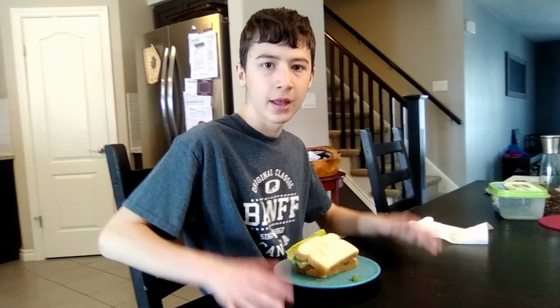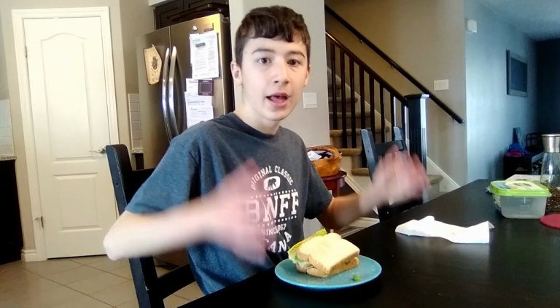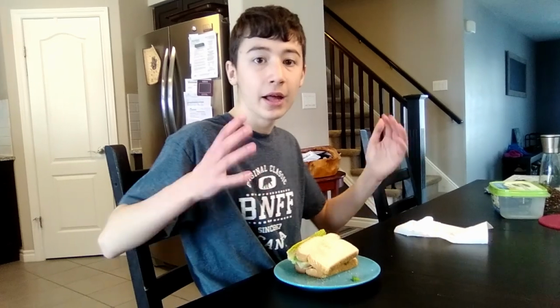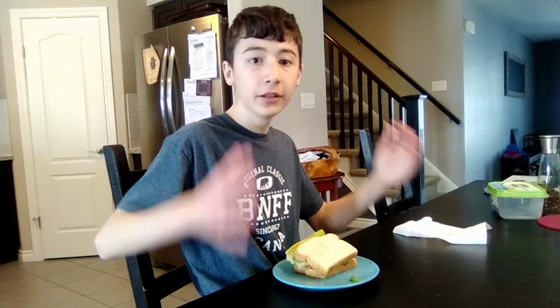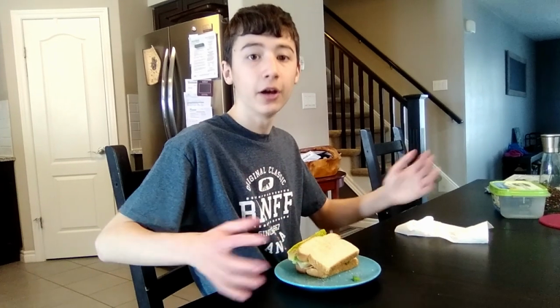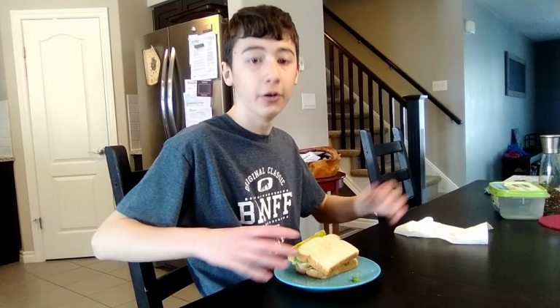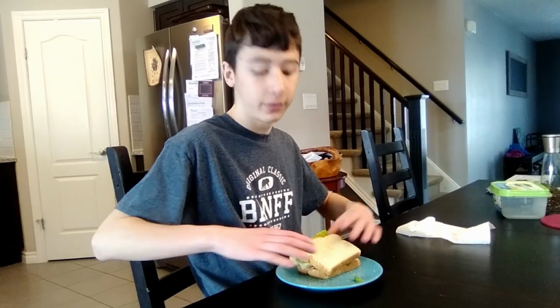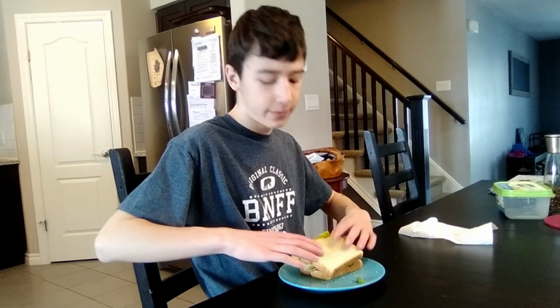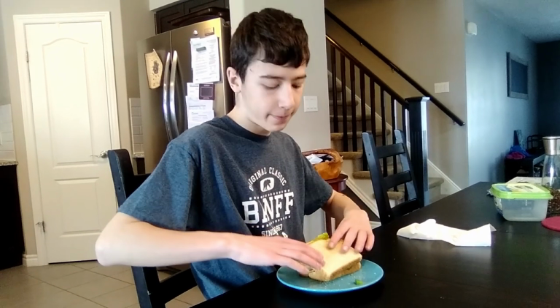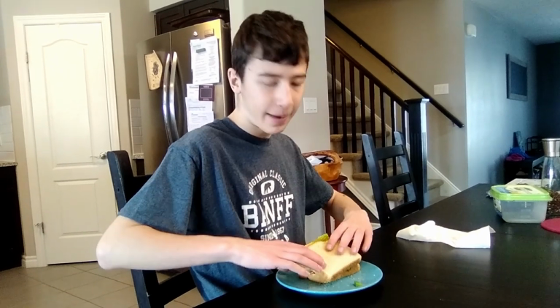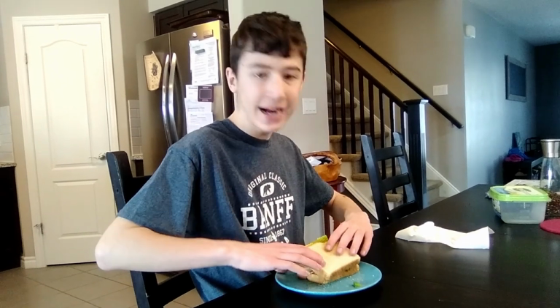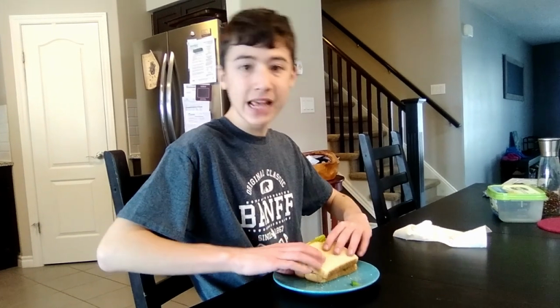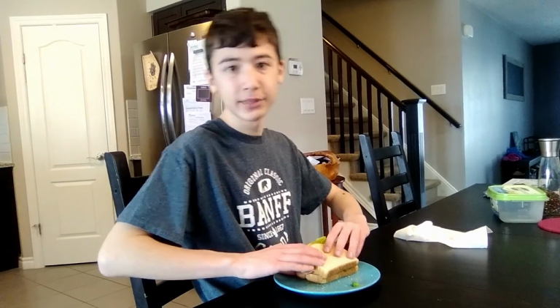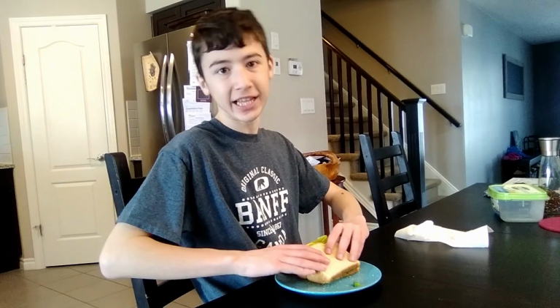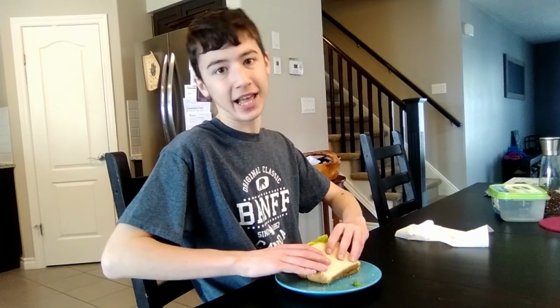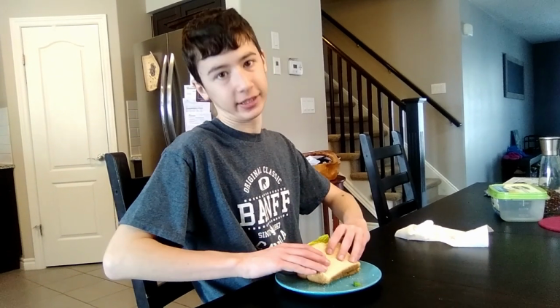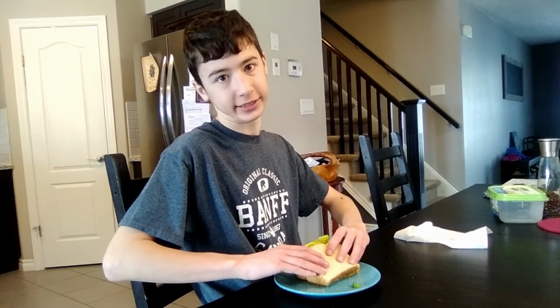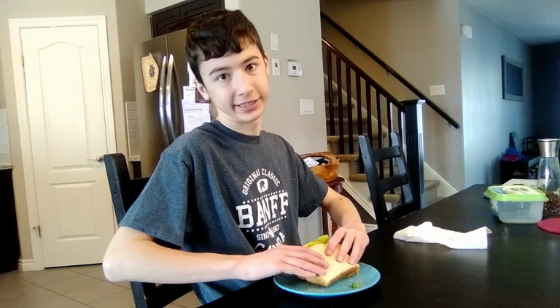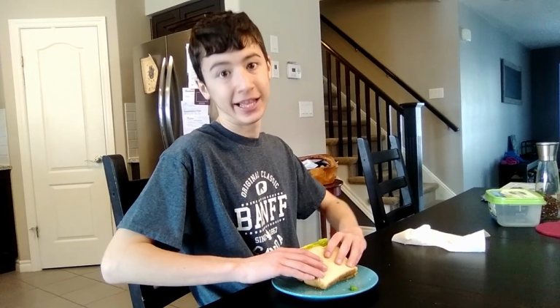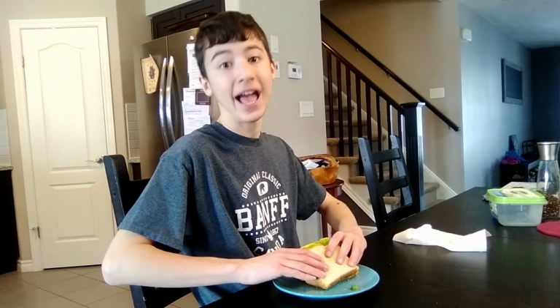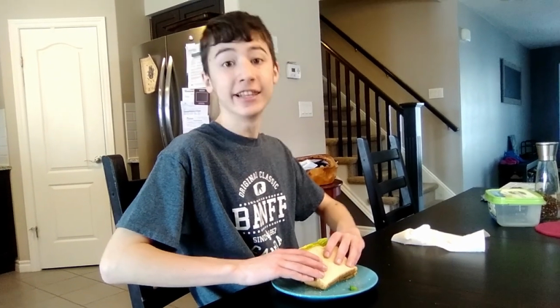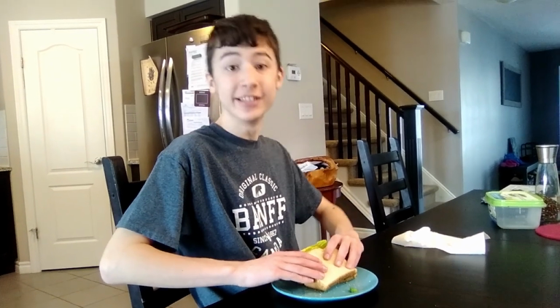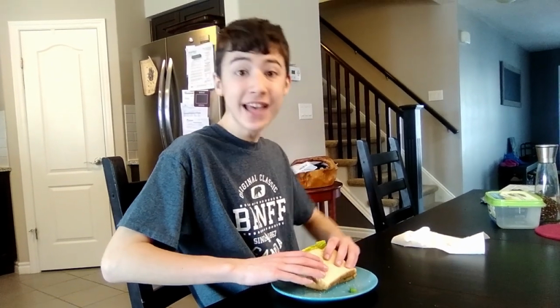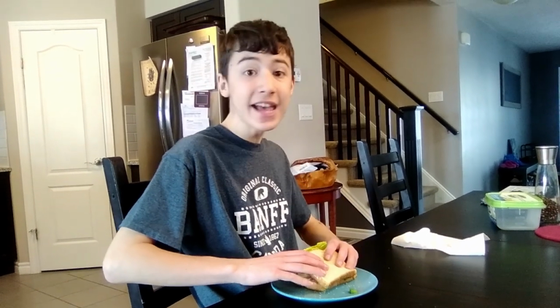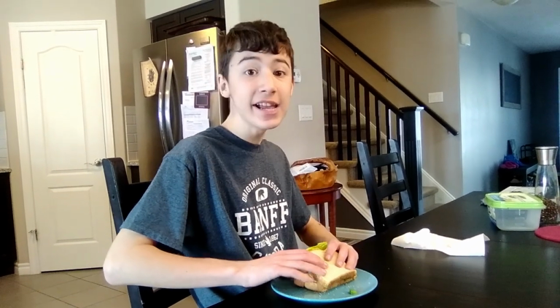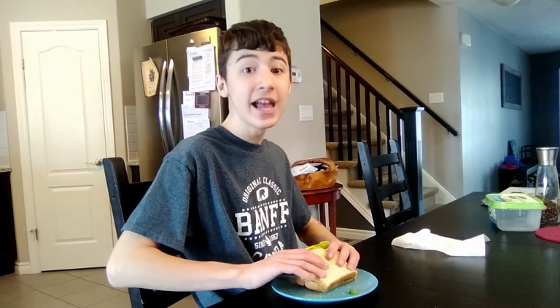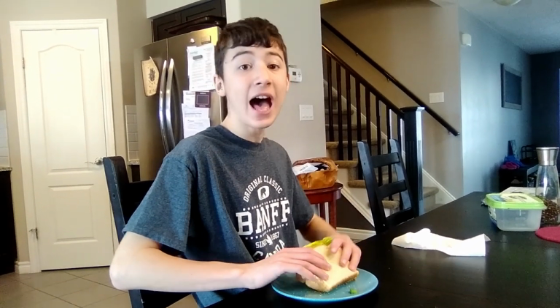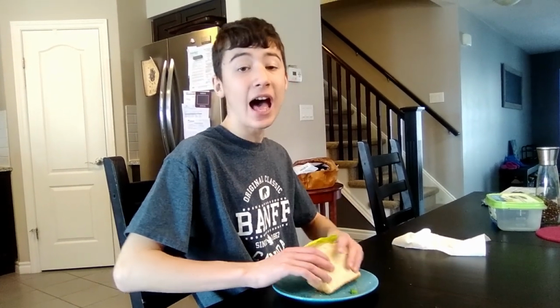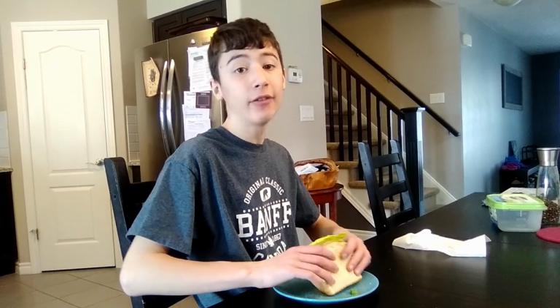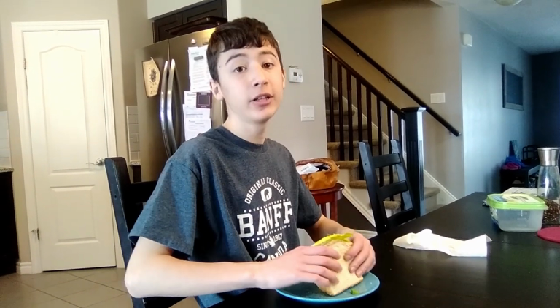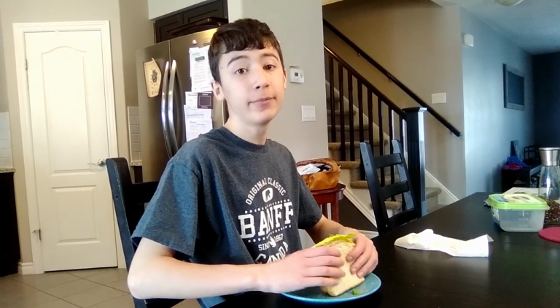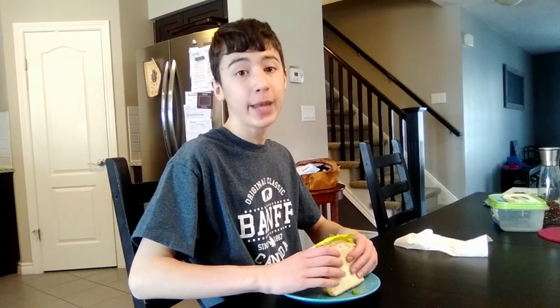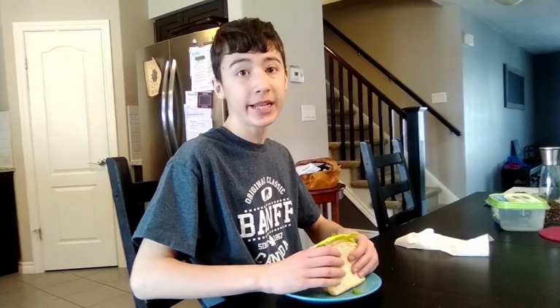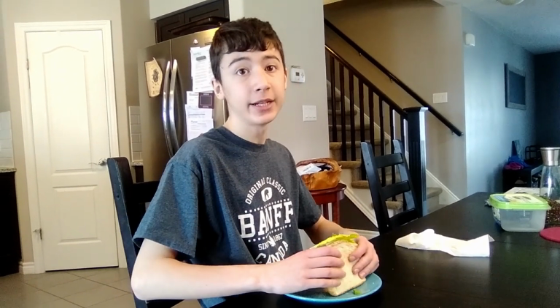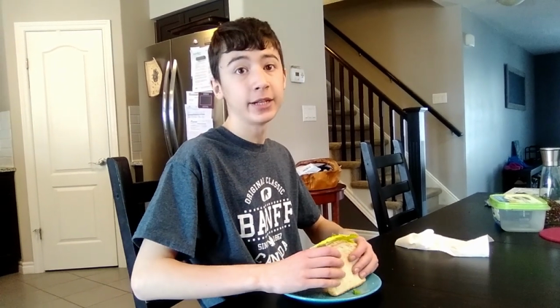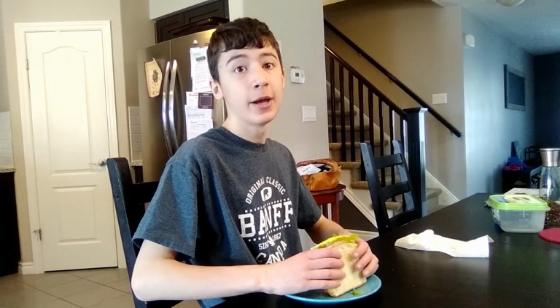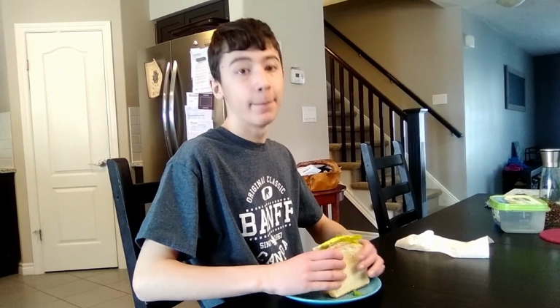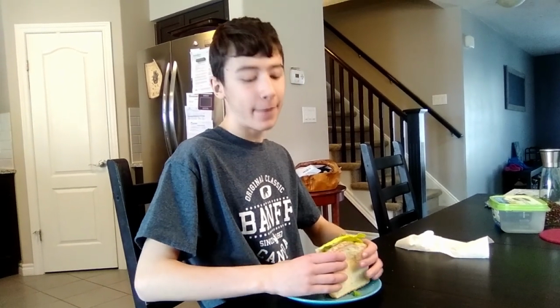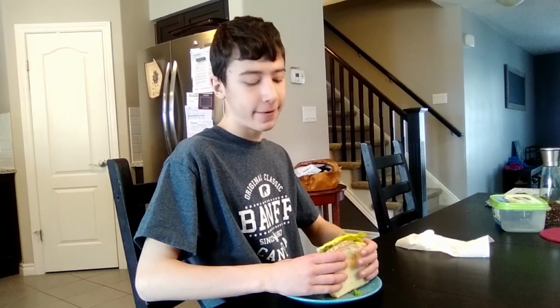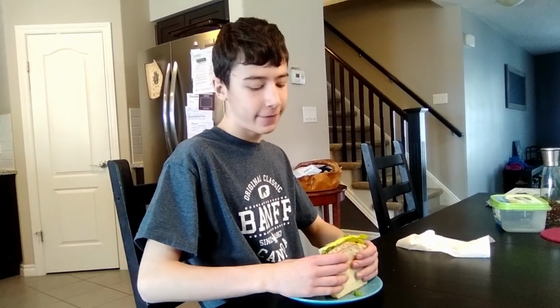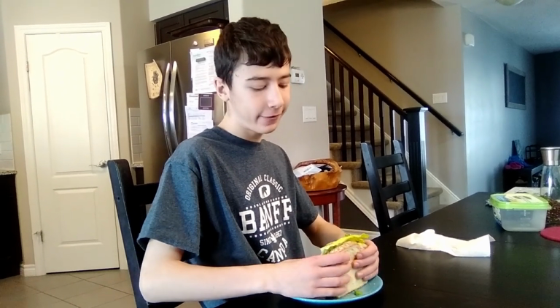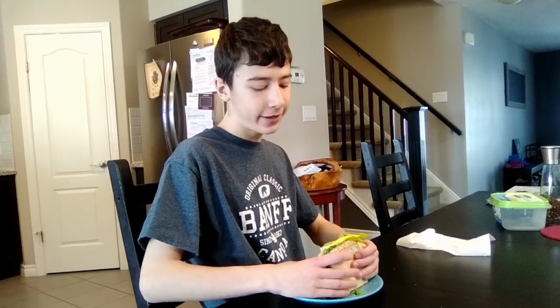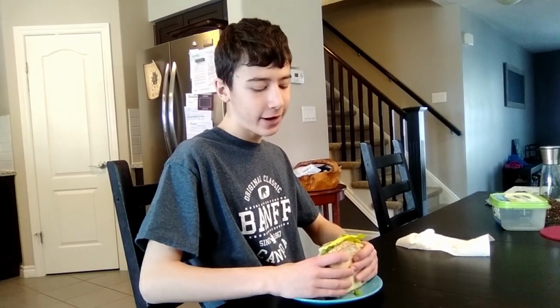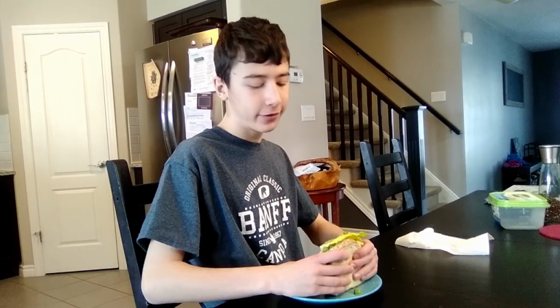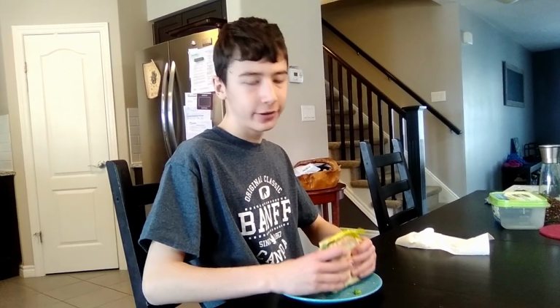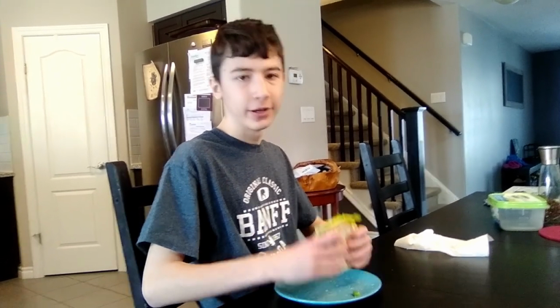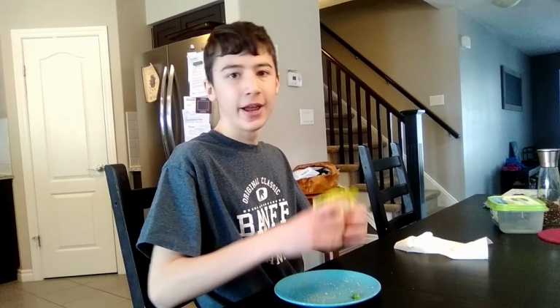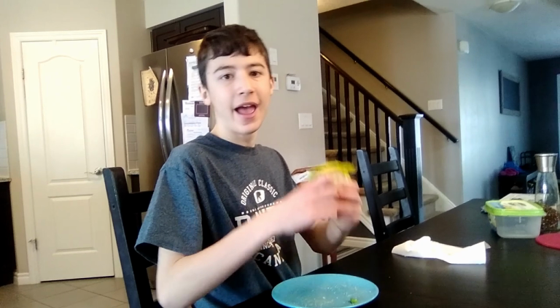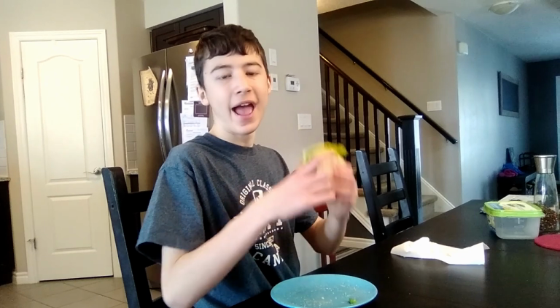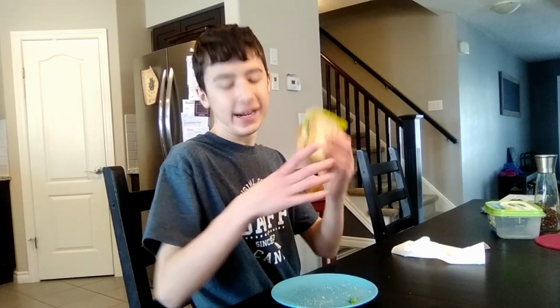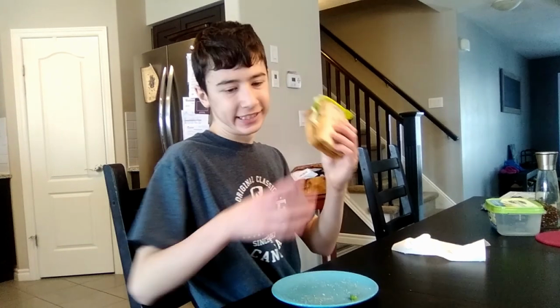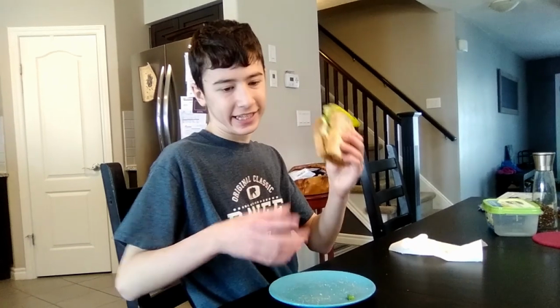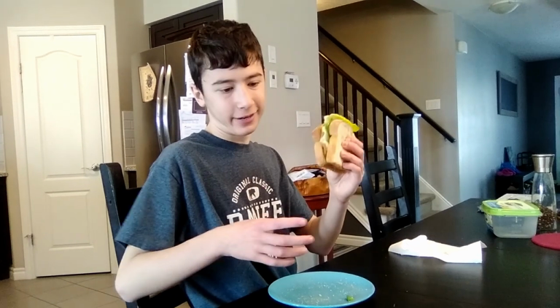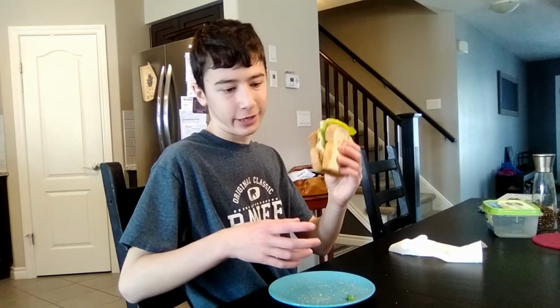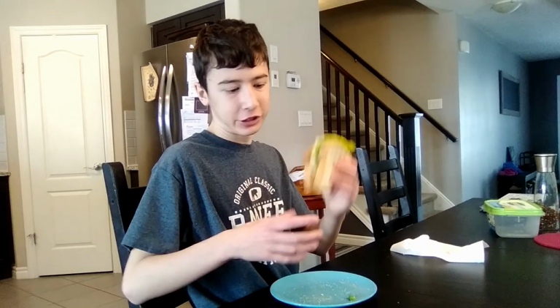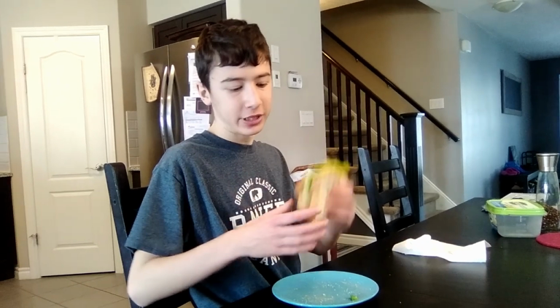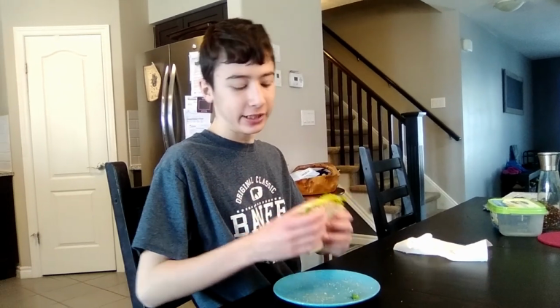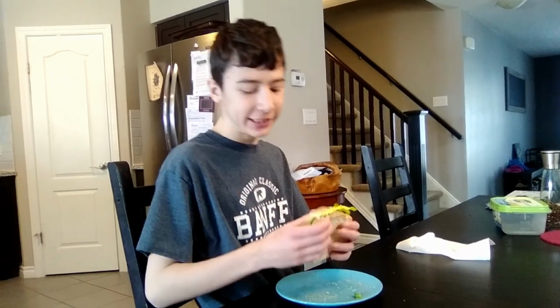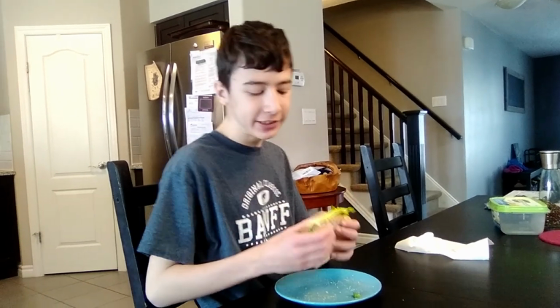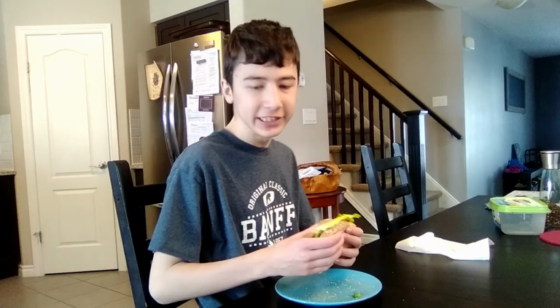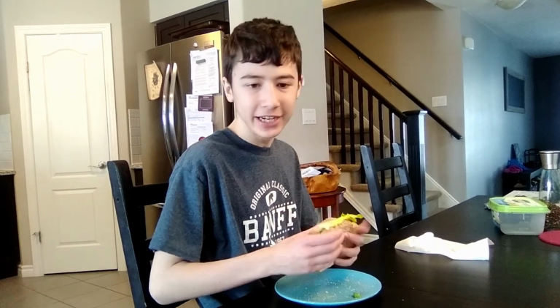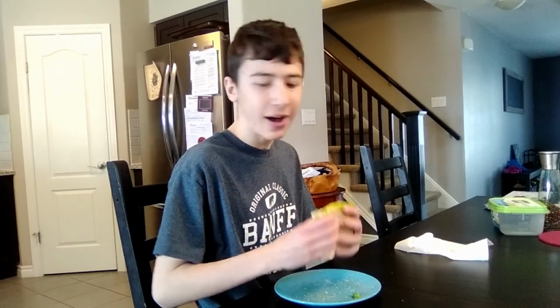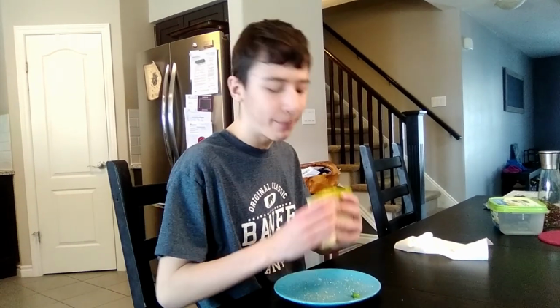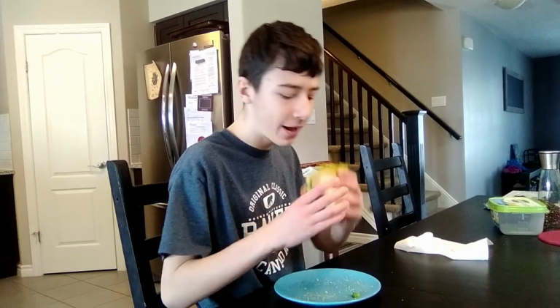Hello, my name is Alex, and today I'm going to be making my very own egg sandwich, sunny side up.